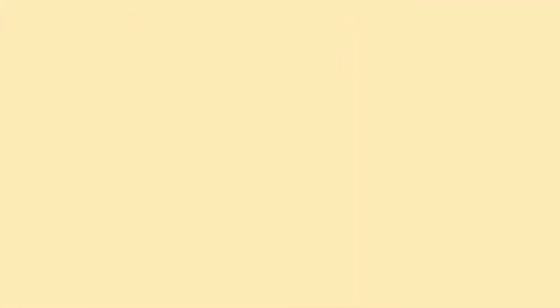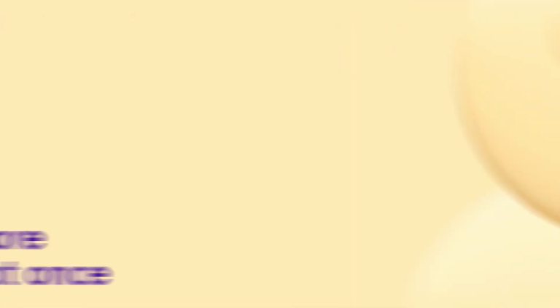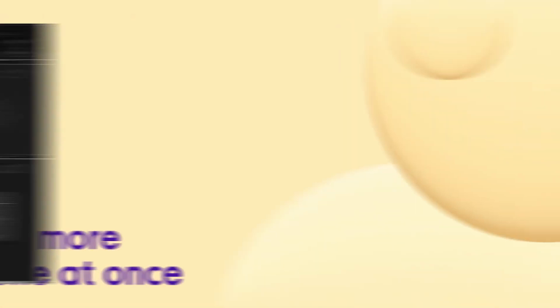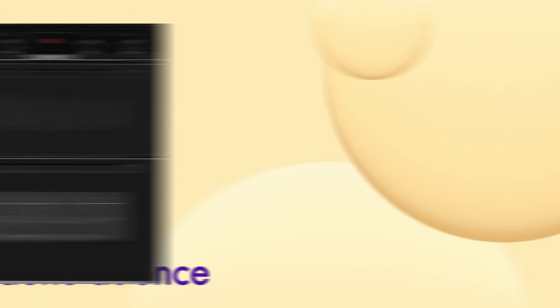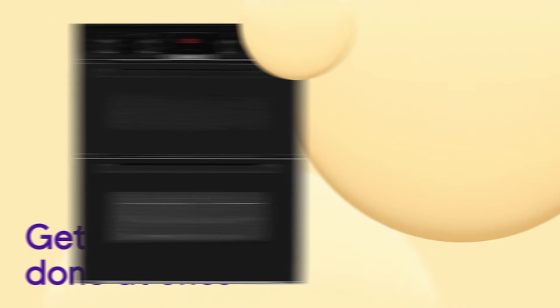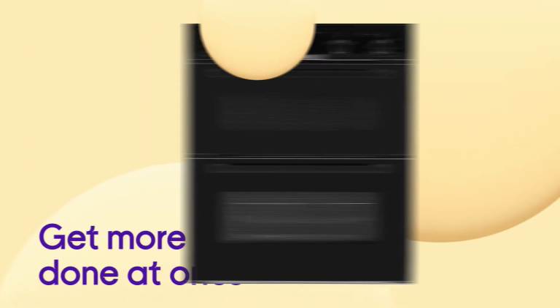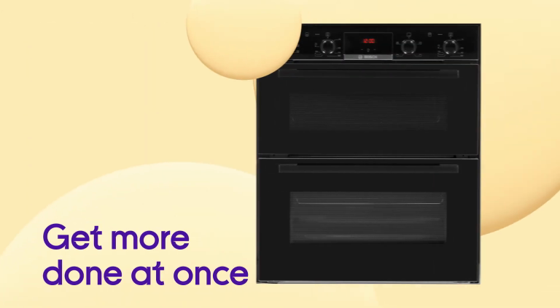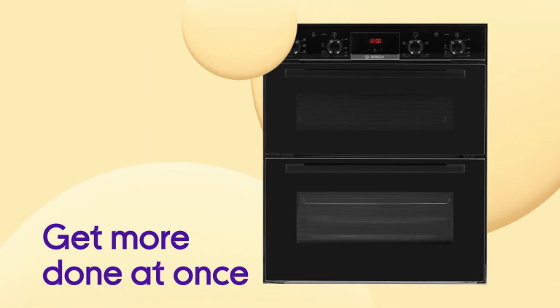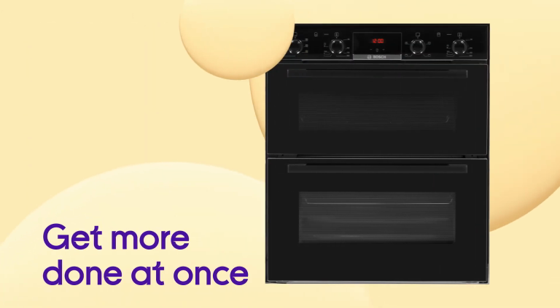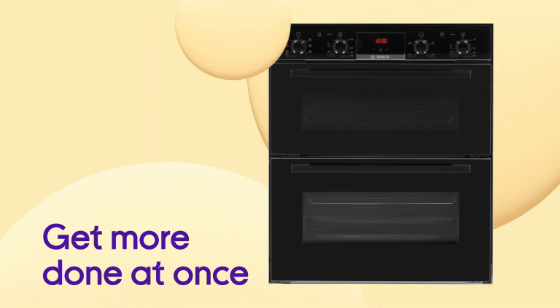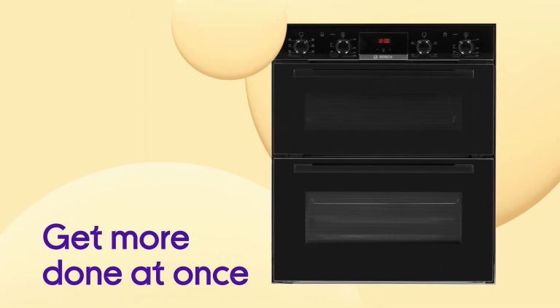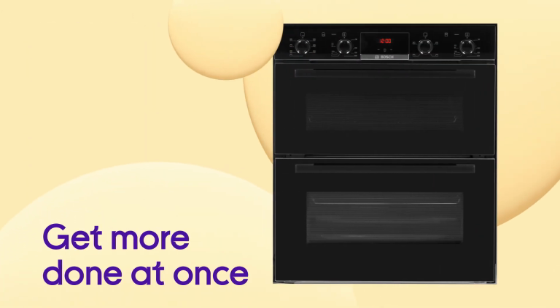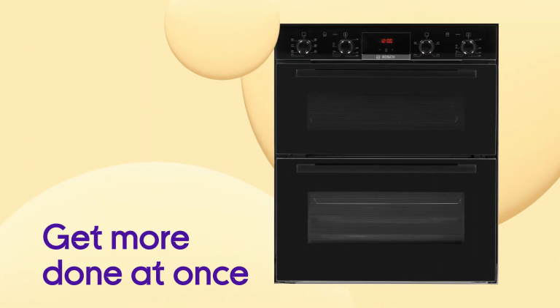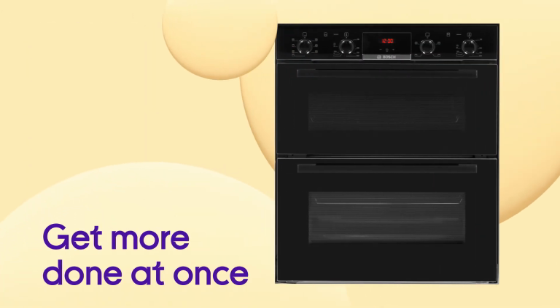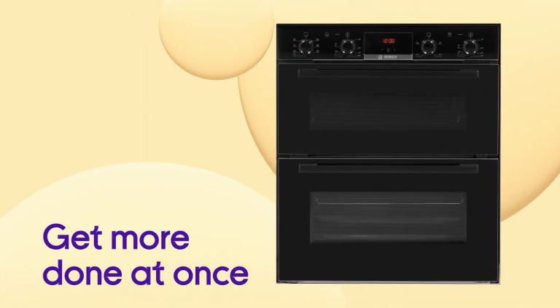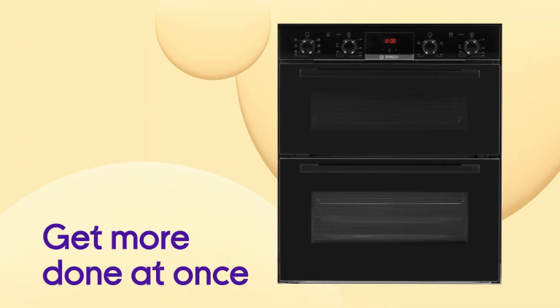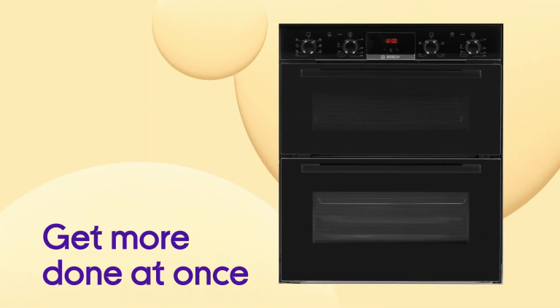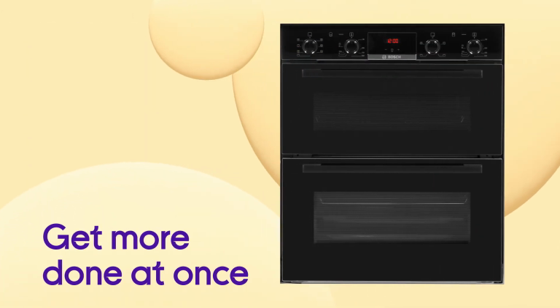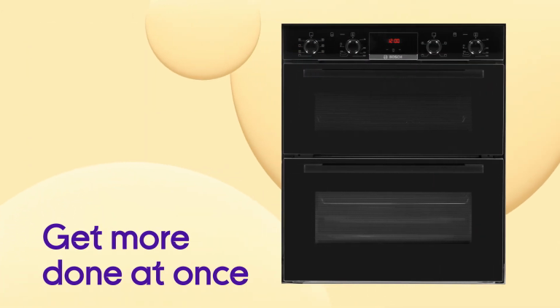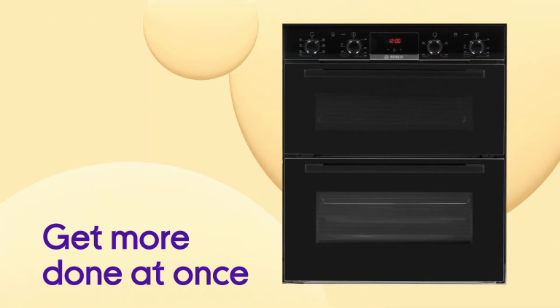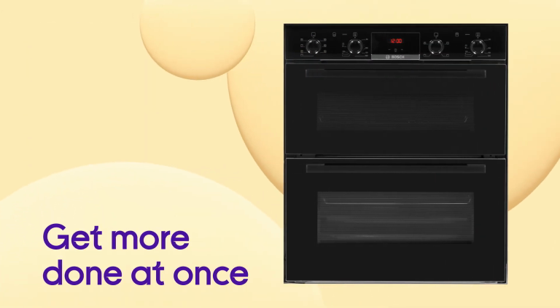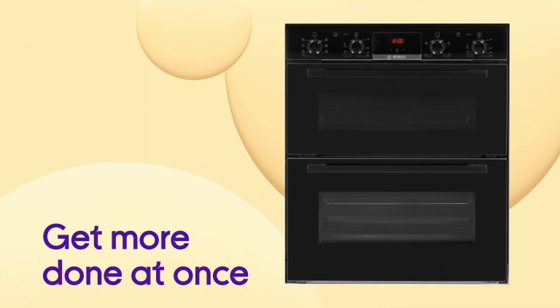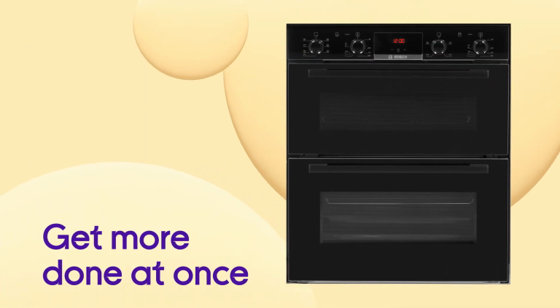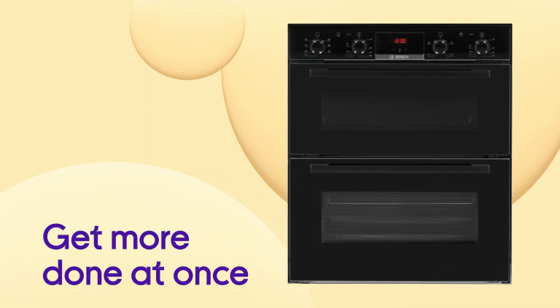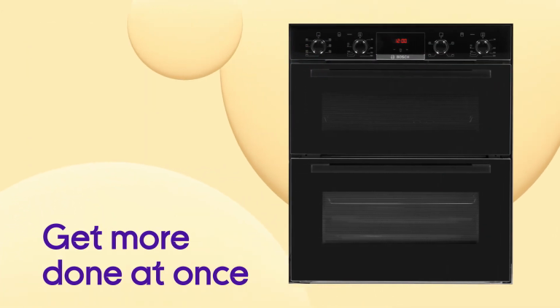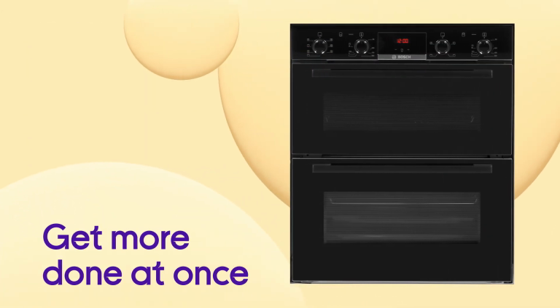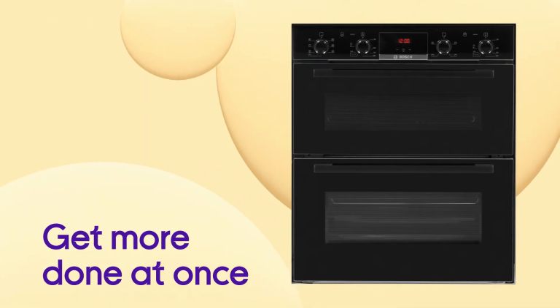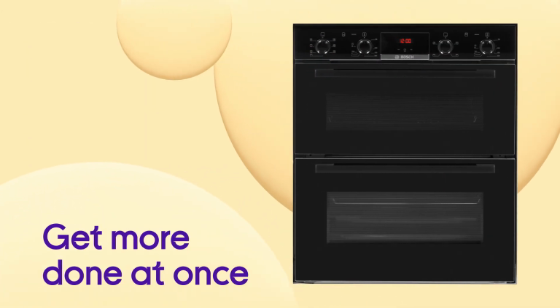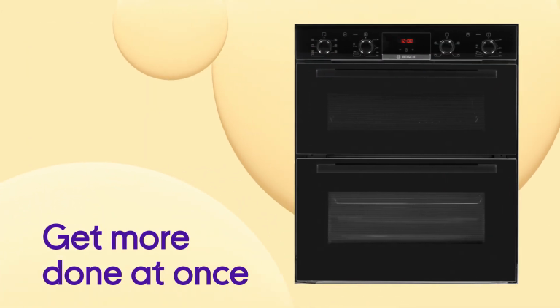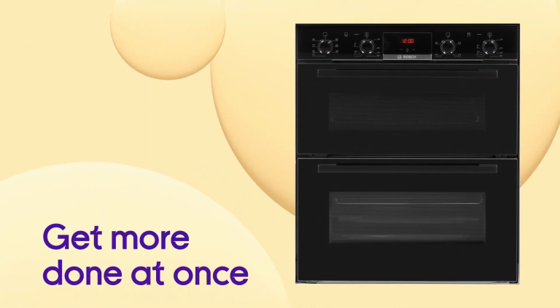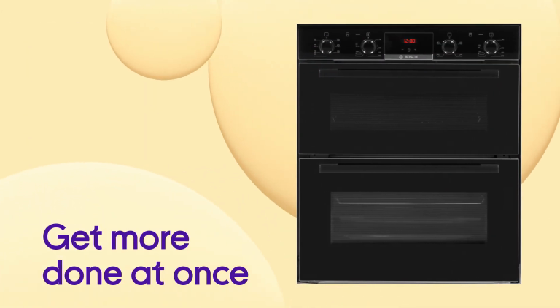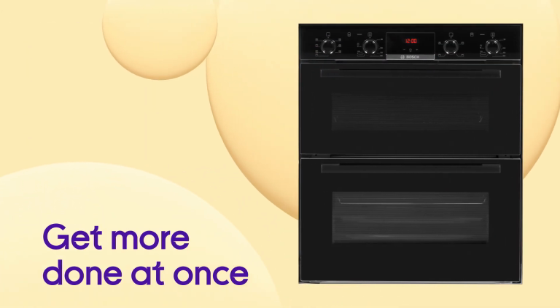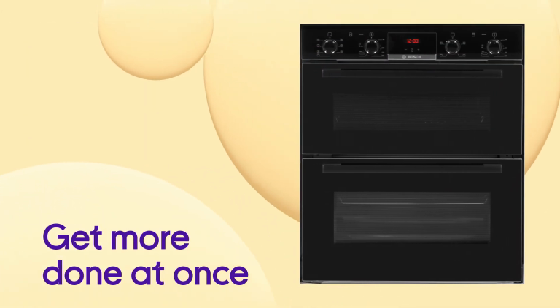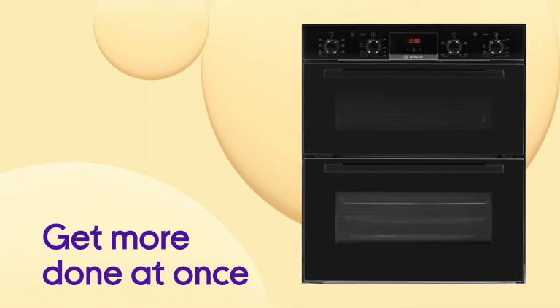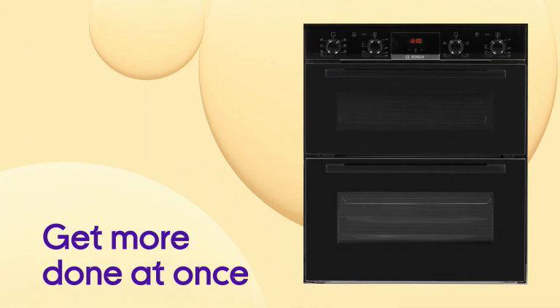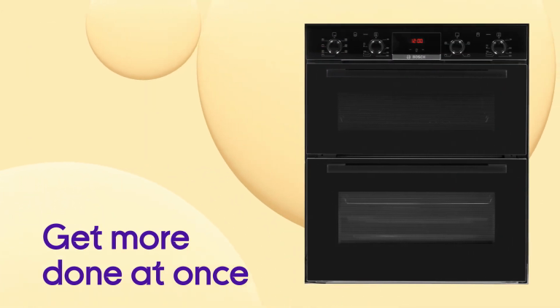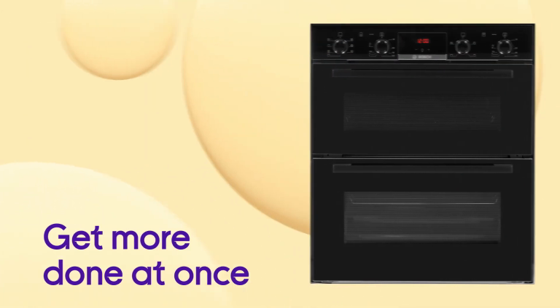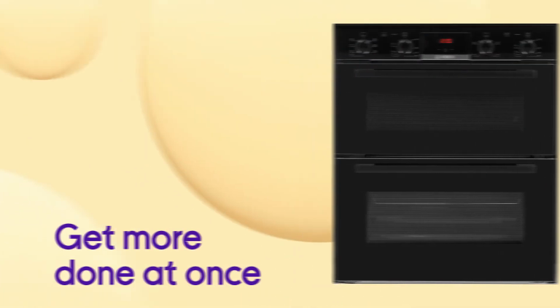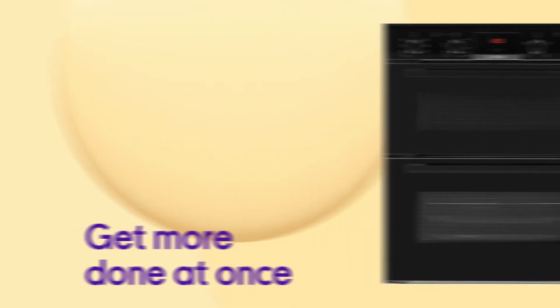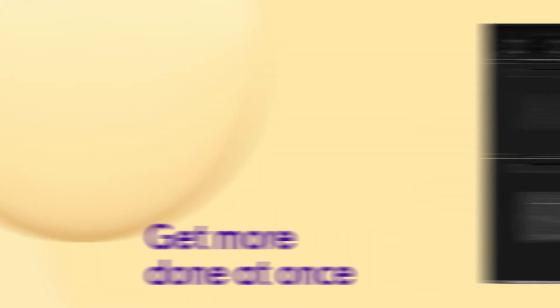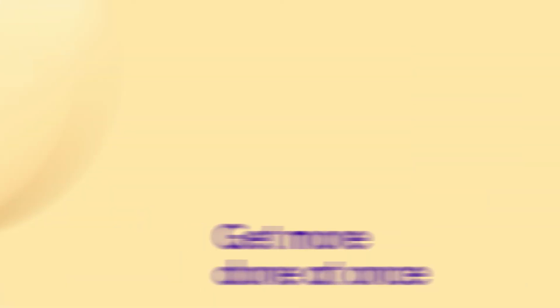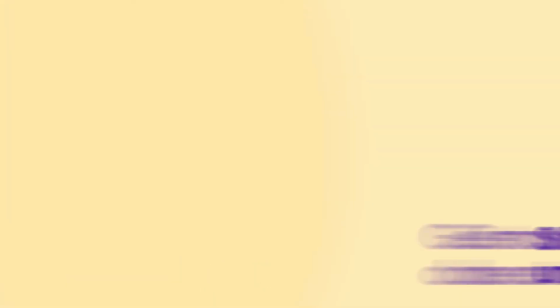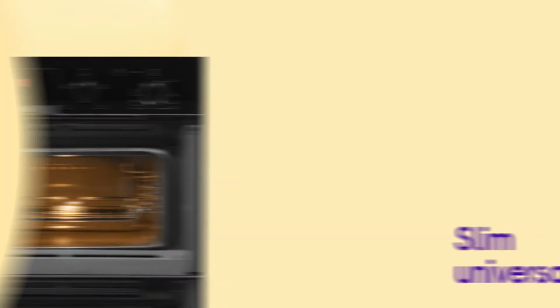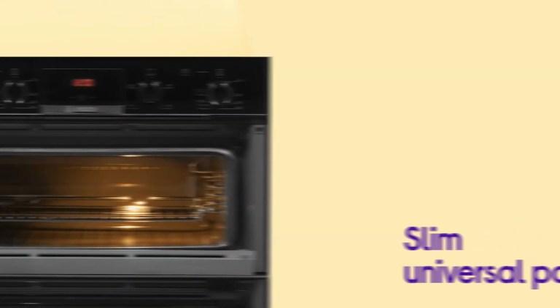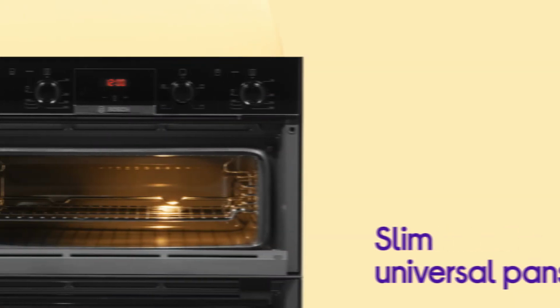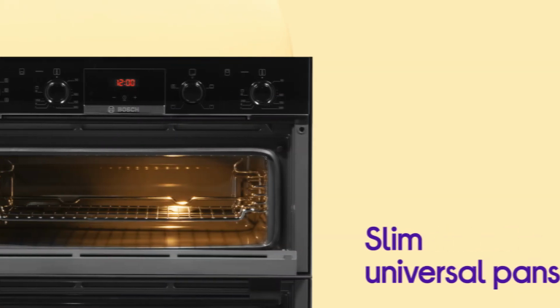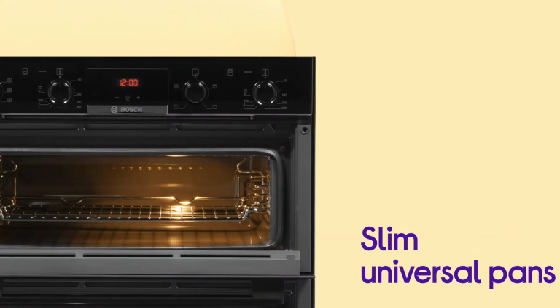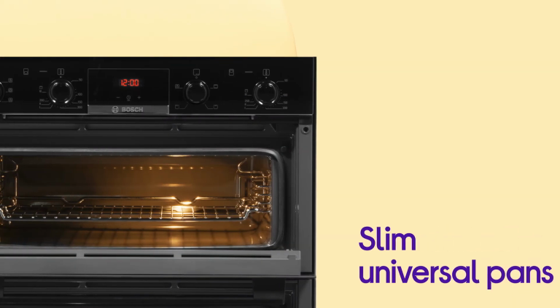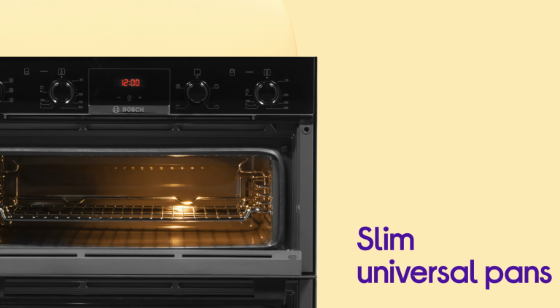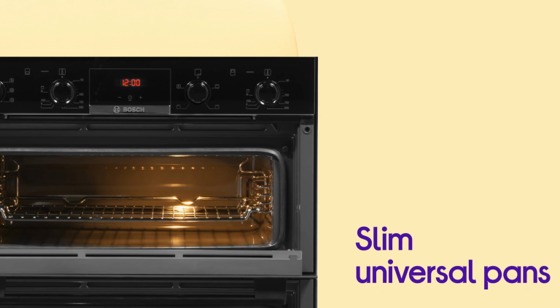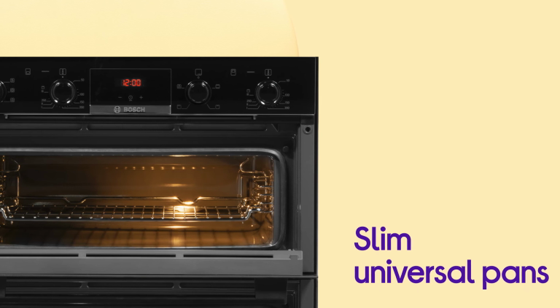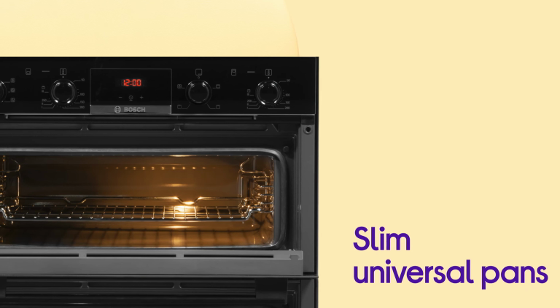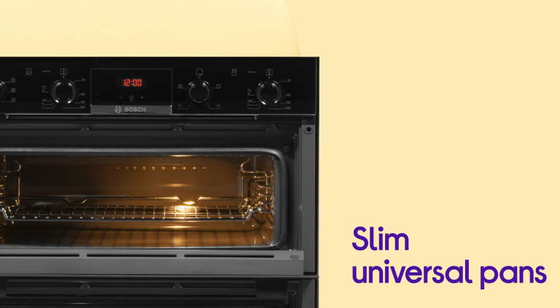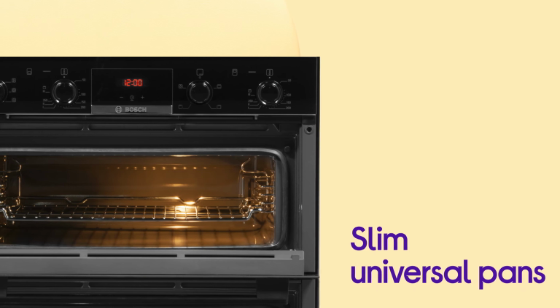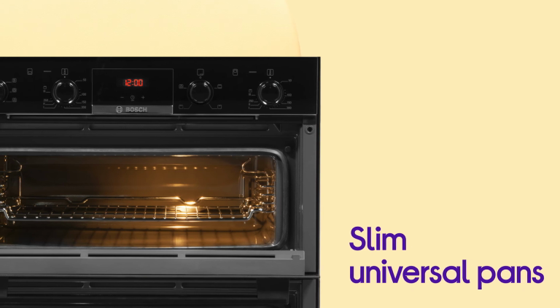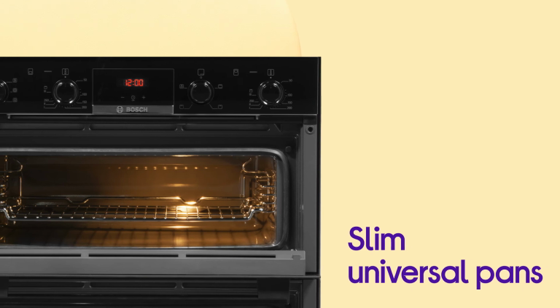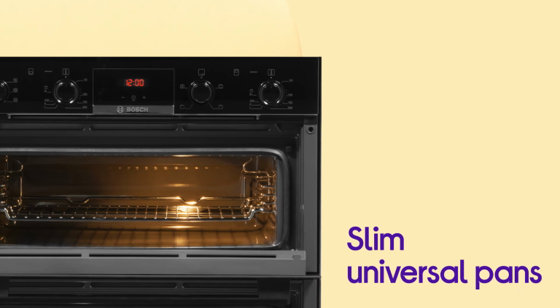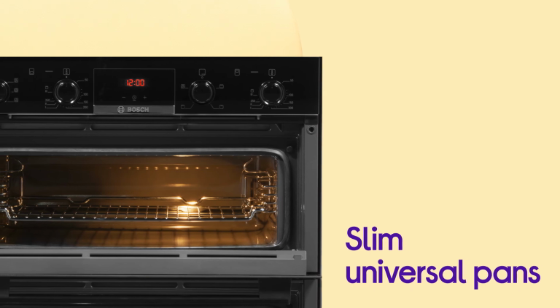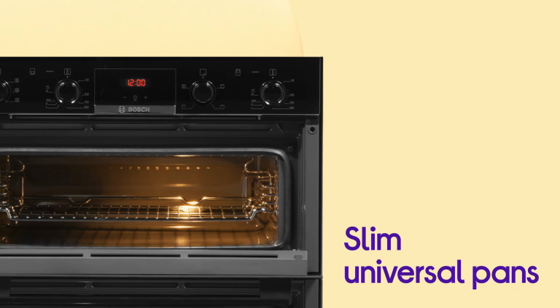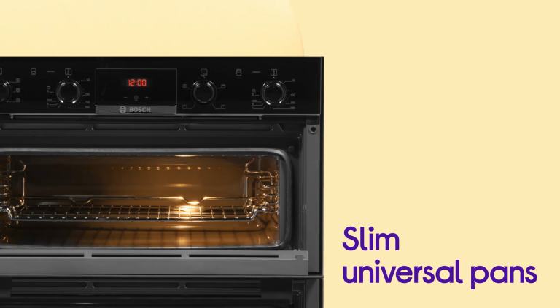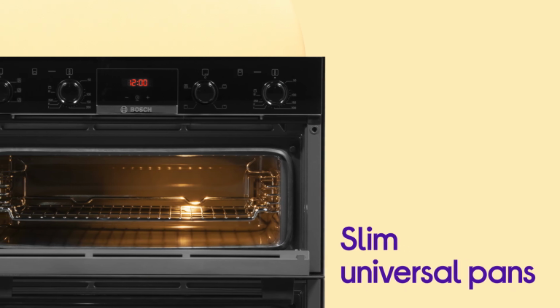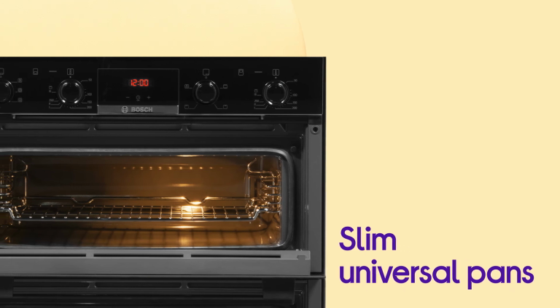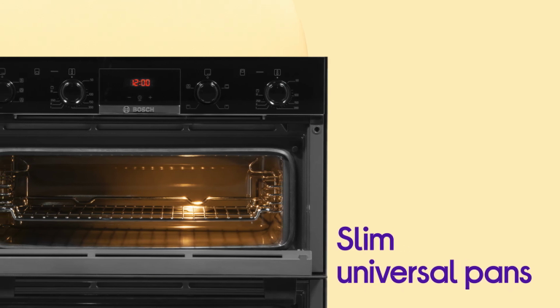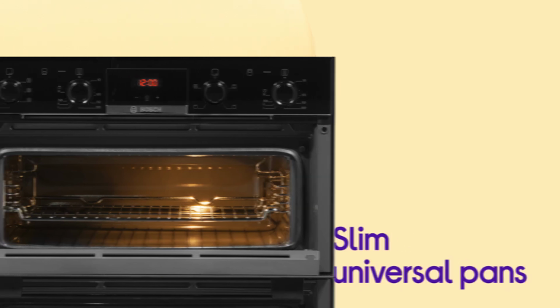You can get more done at the same time with the option to cook two dishes on the same shelf using the slim Universal Pans.